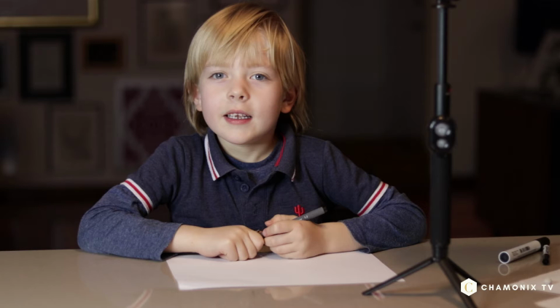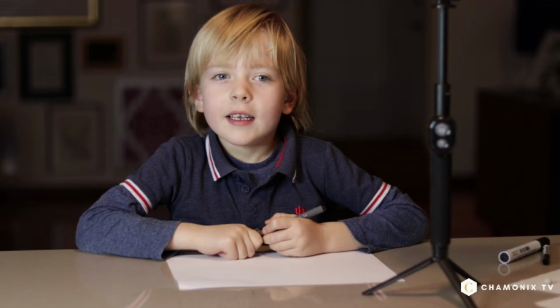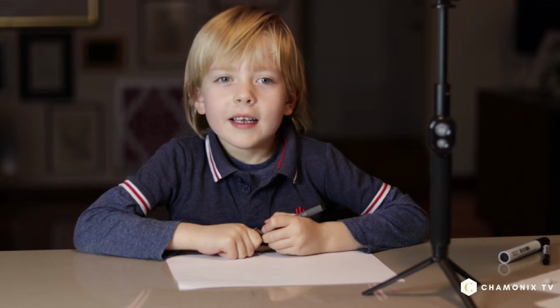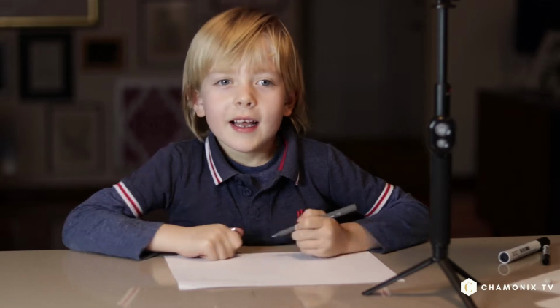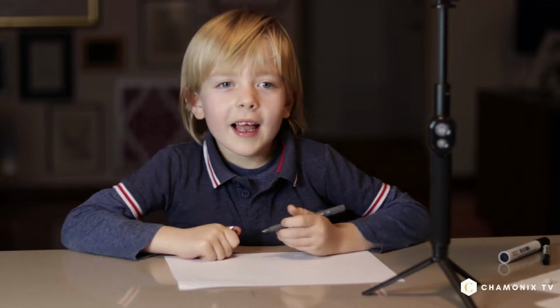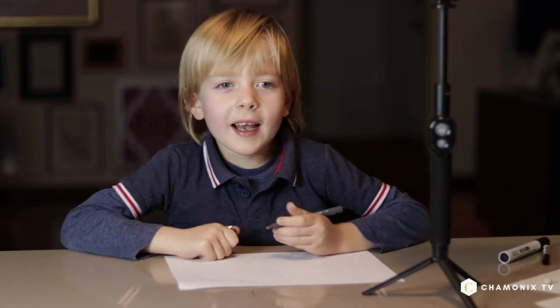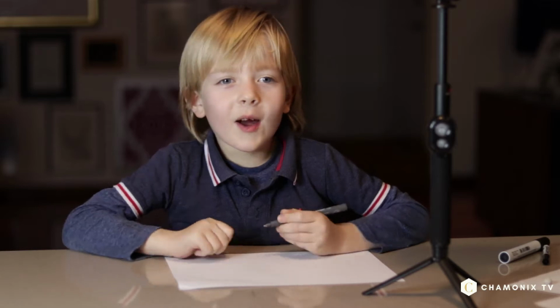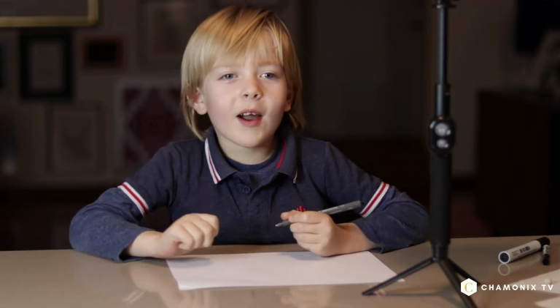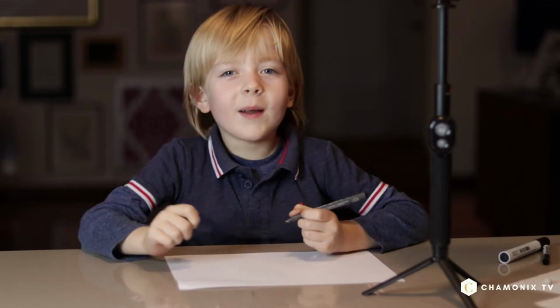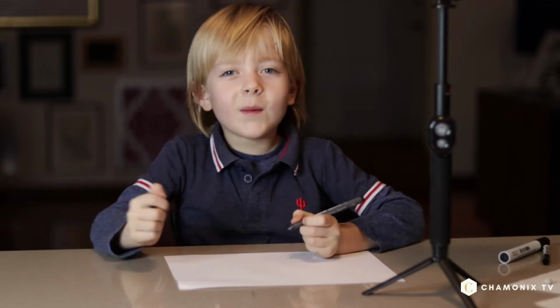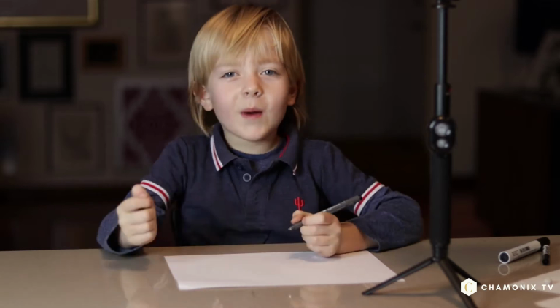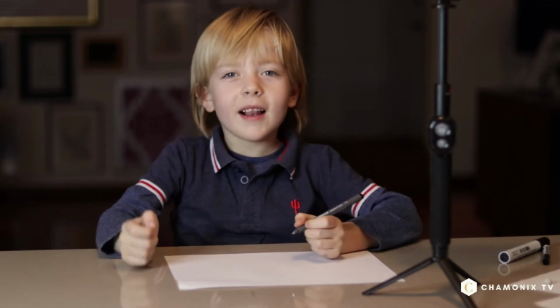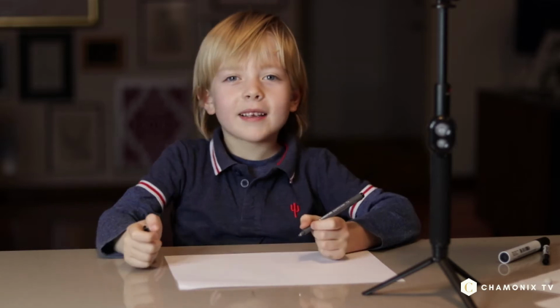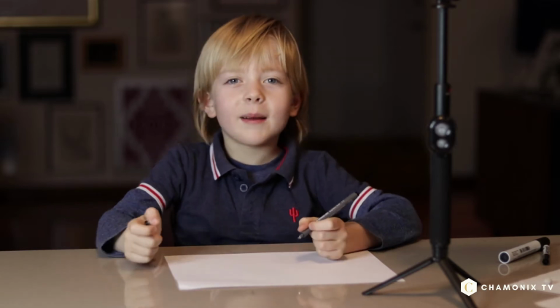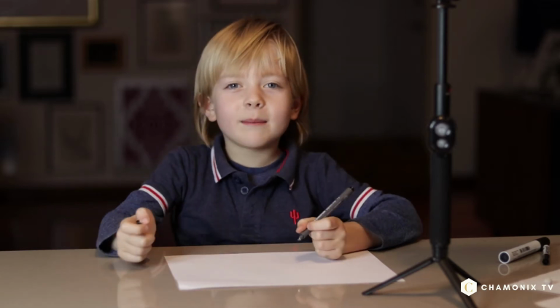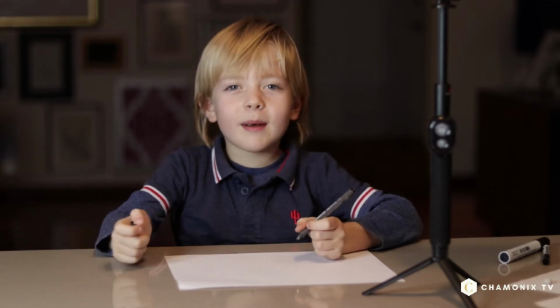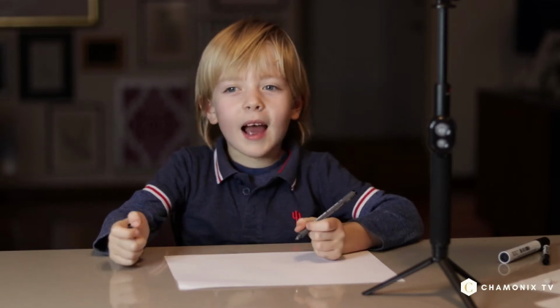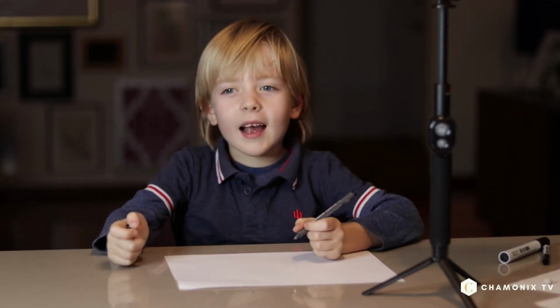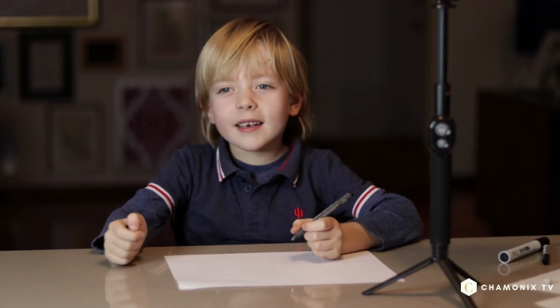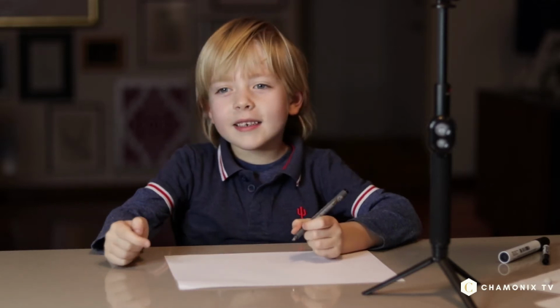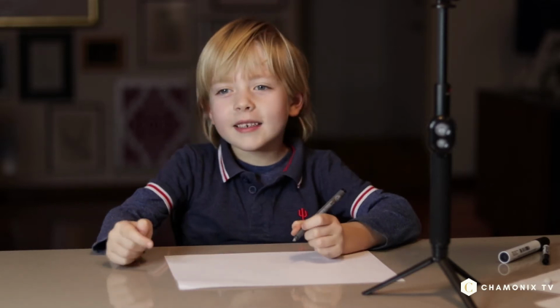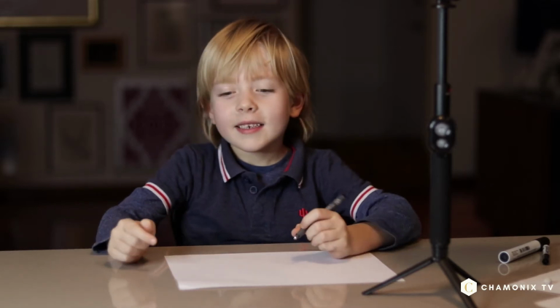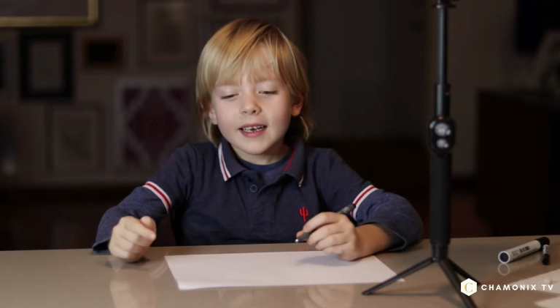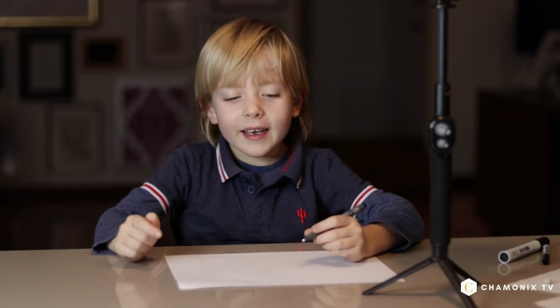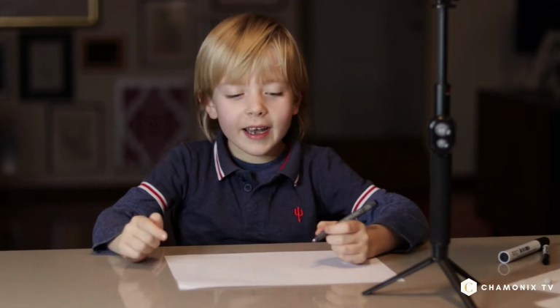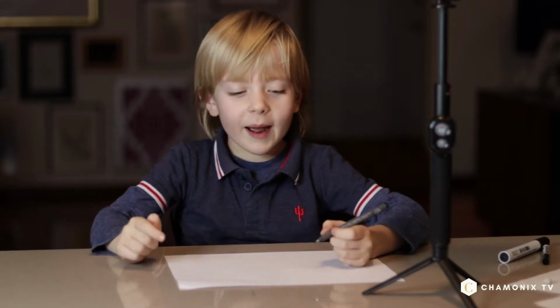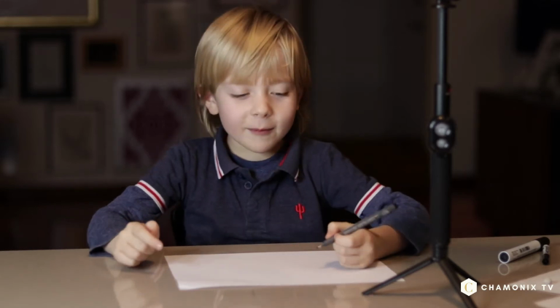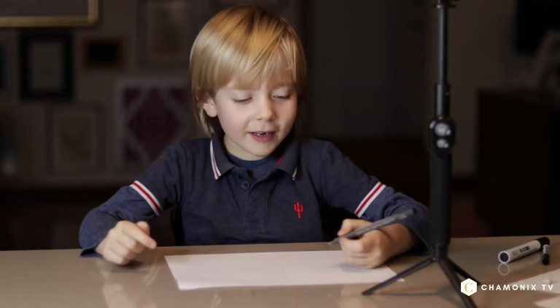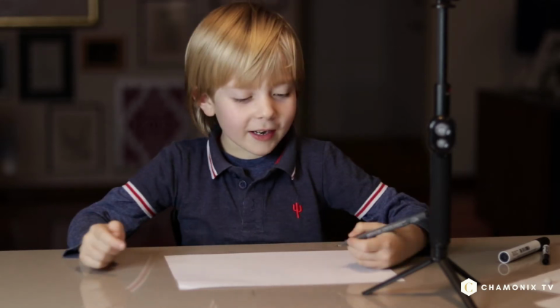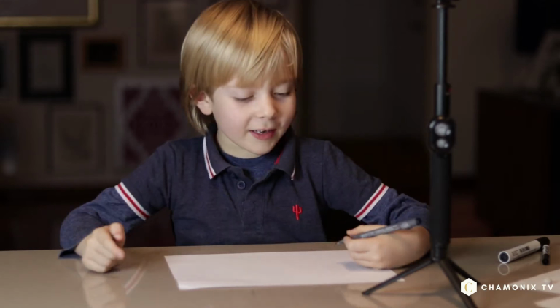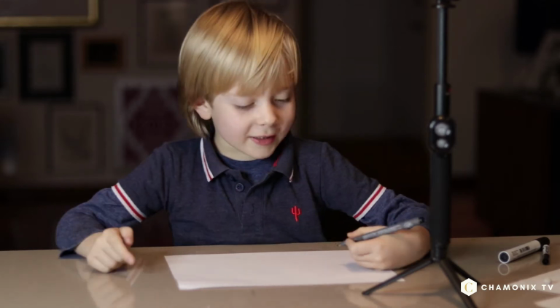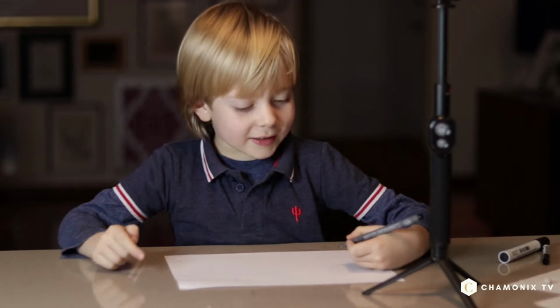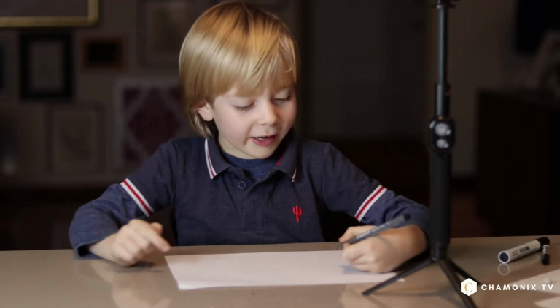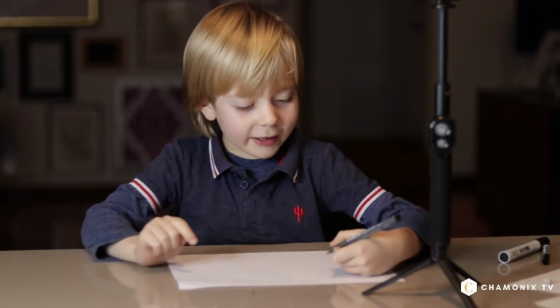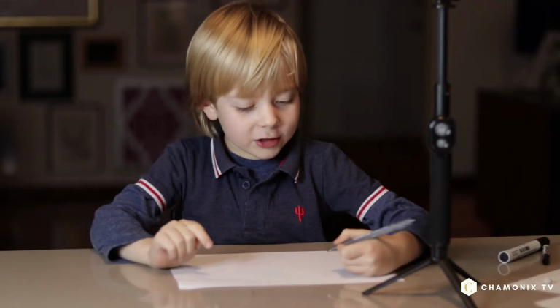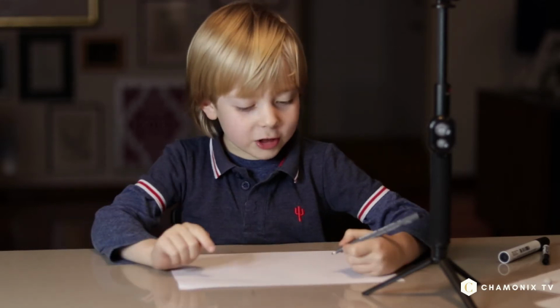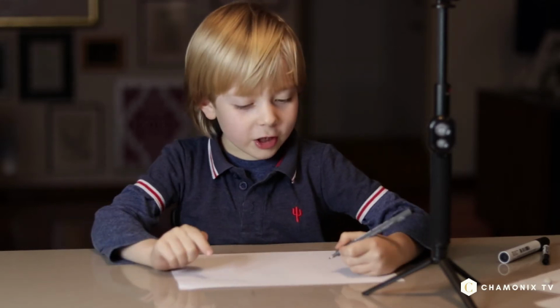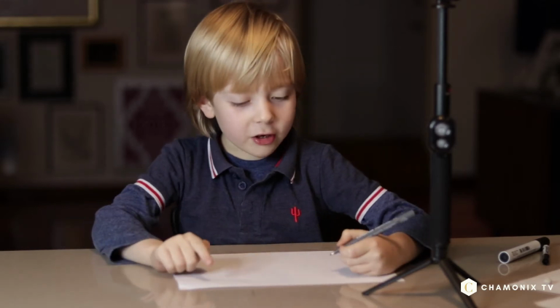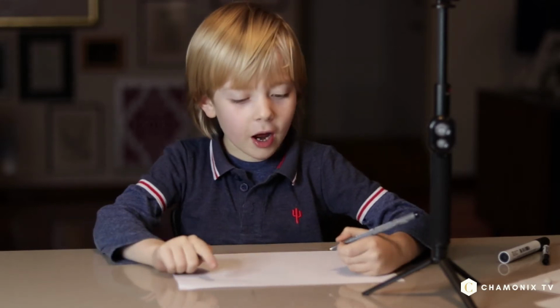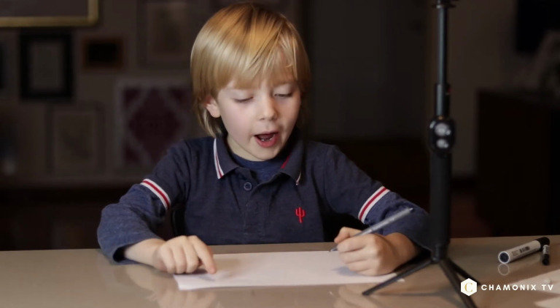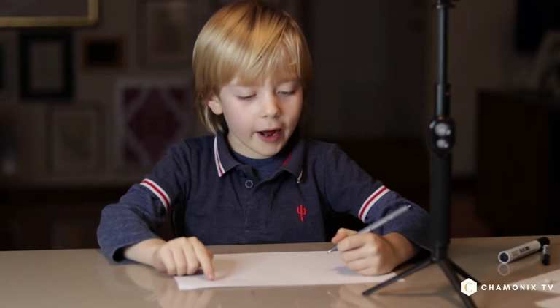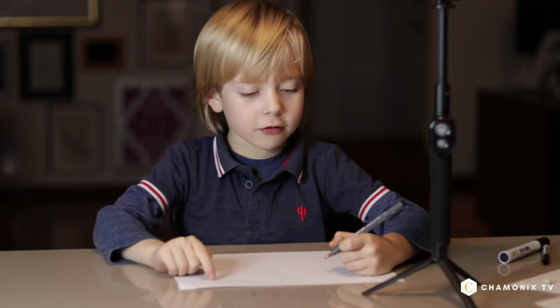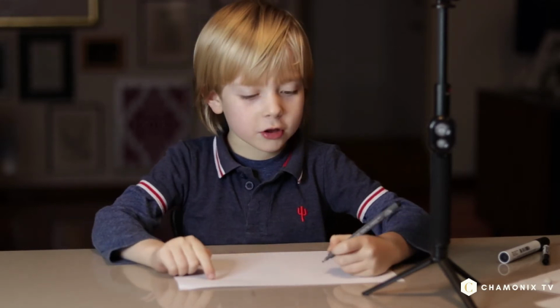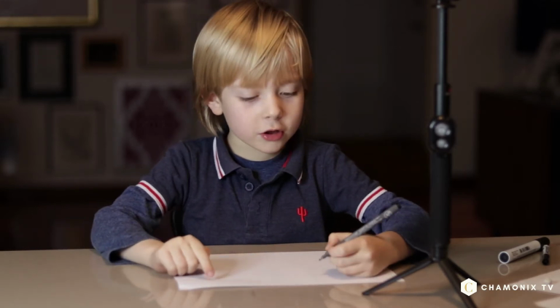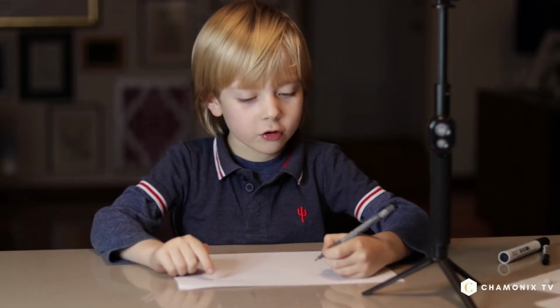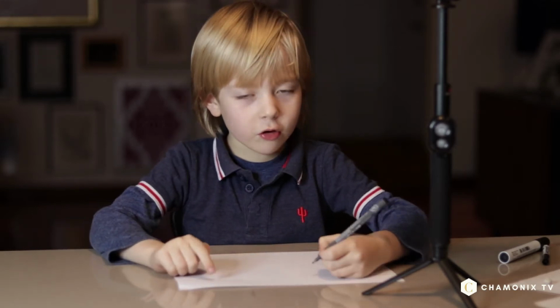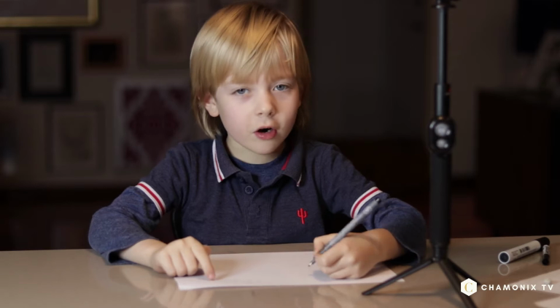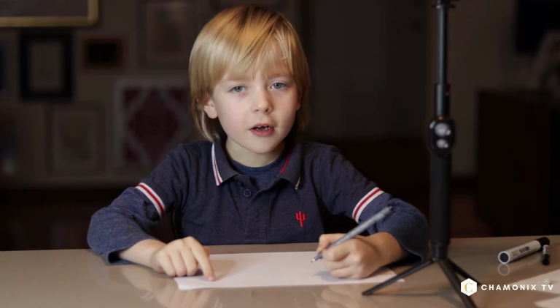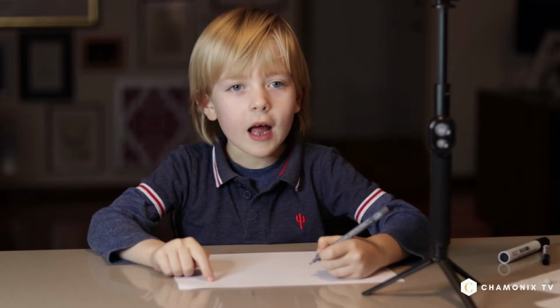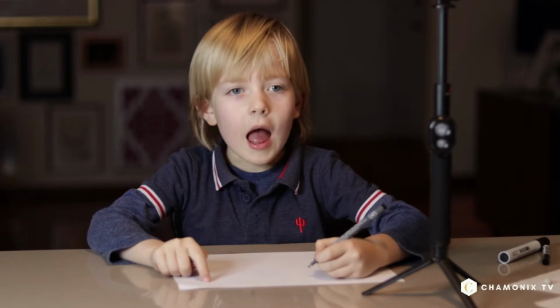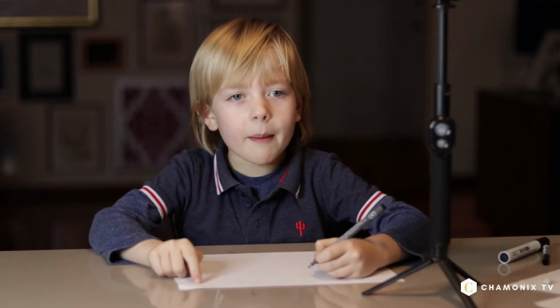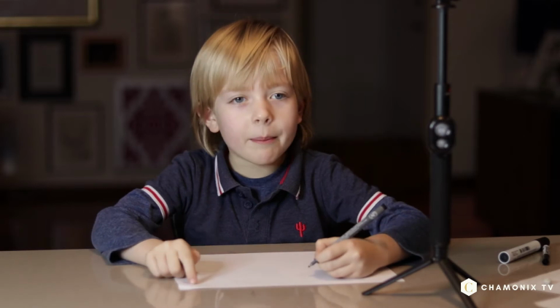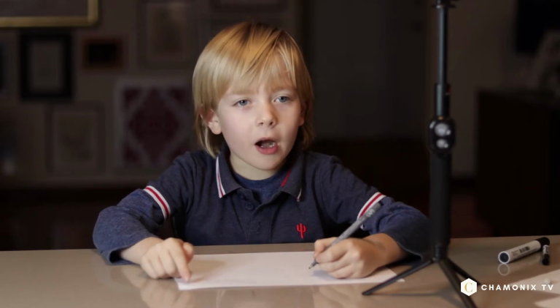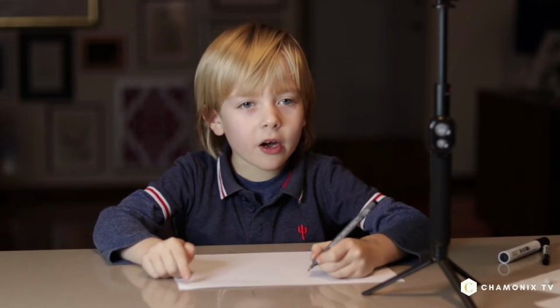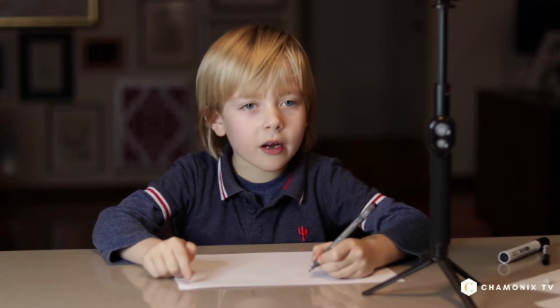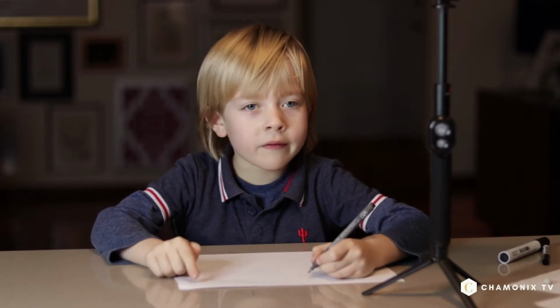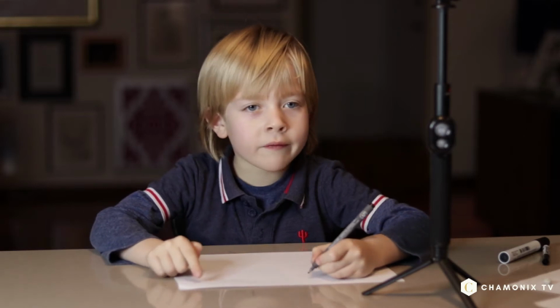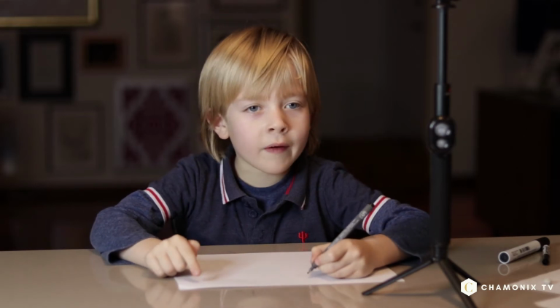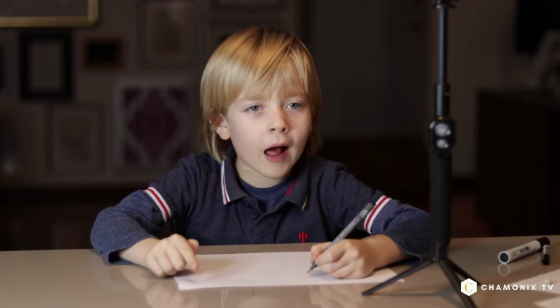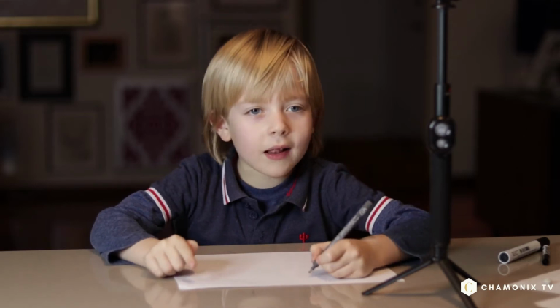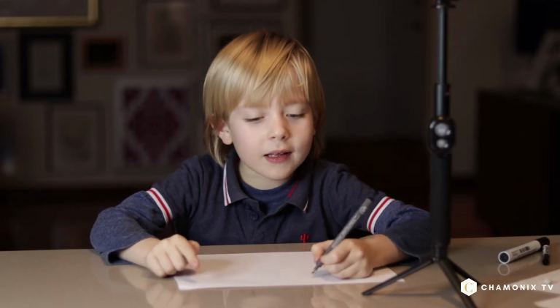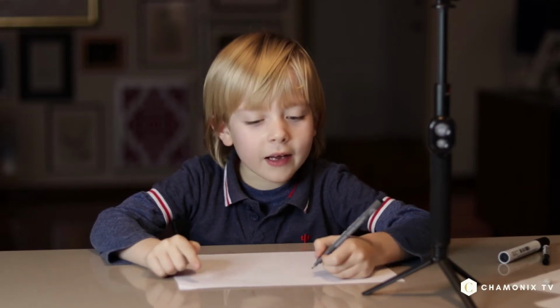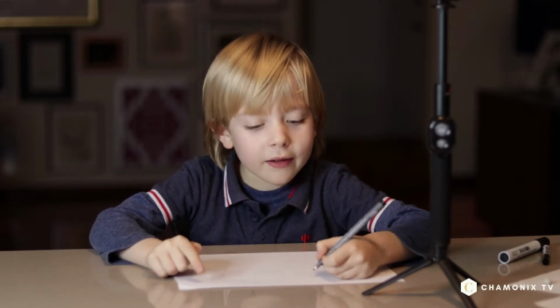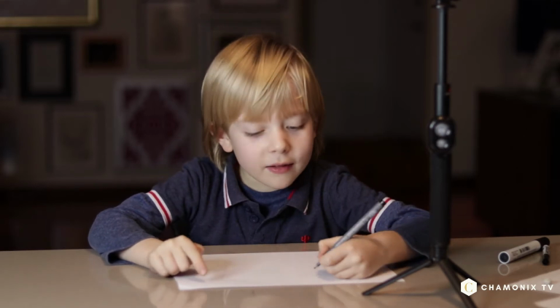Hello and welcome back. Now we're going to teach you how to draw a peregrine falcon.